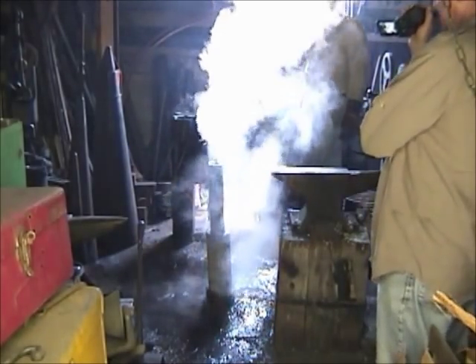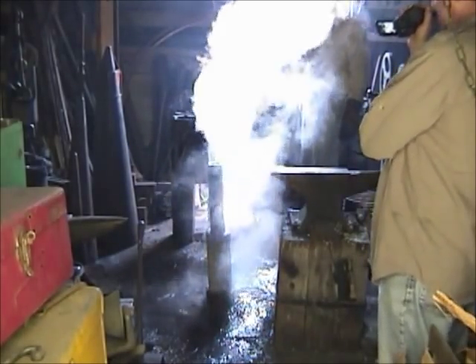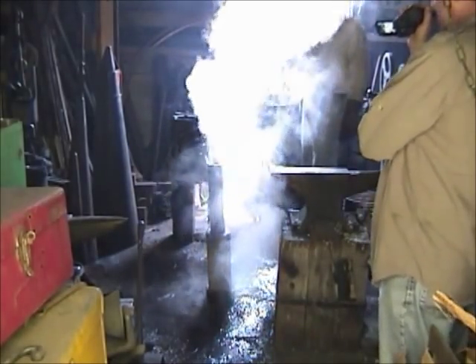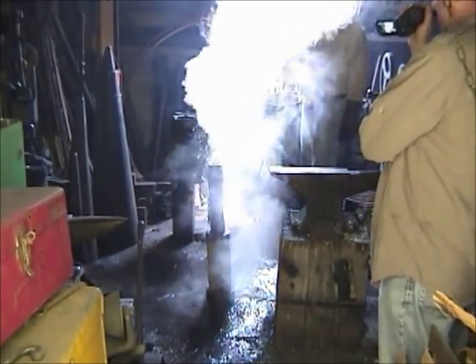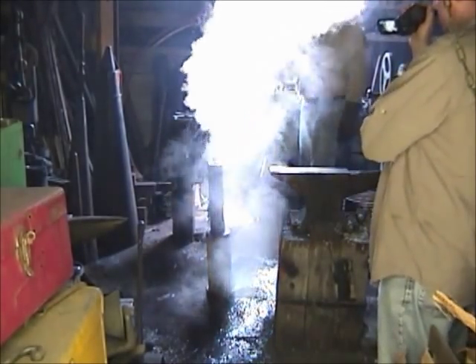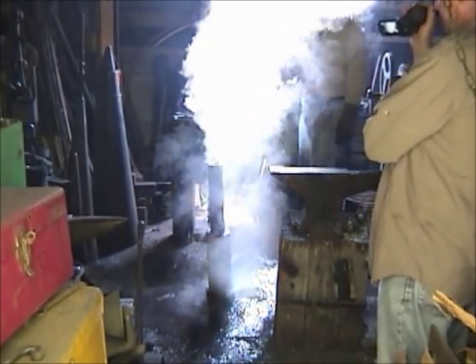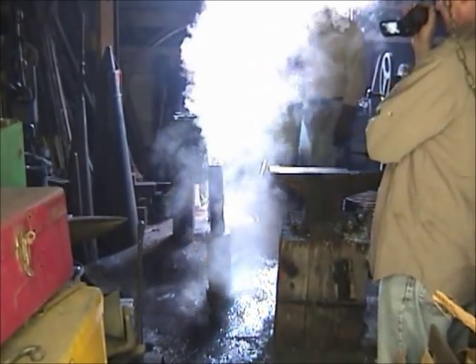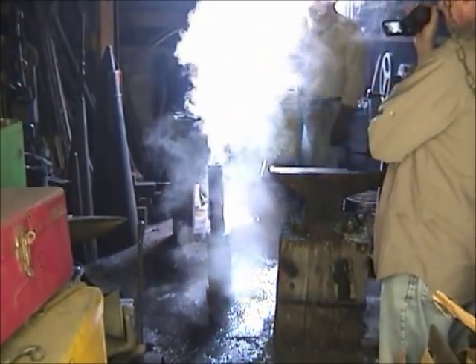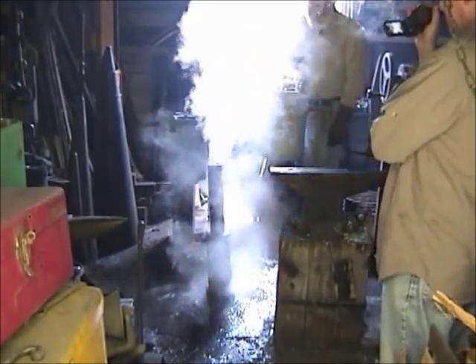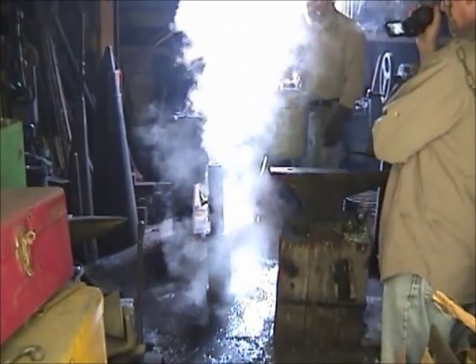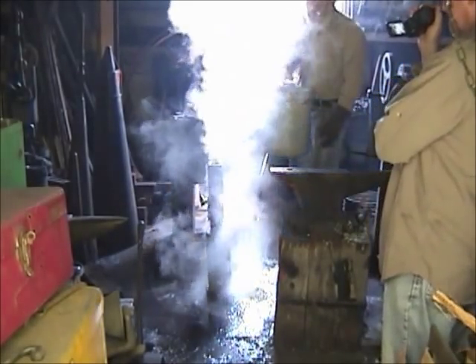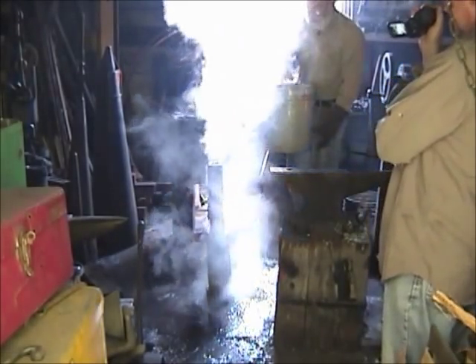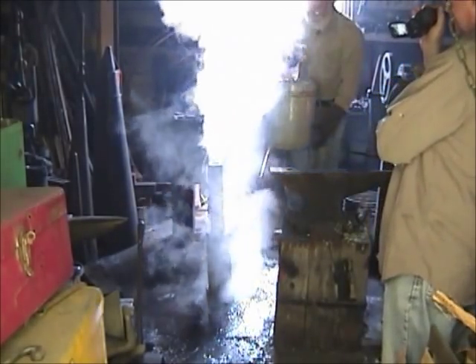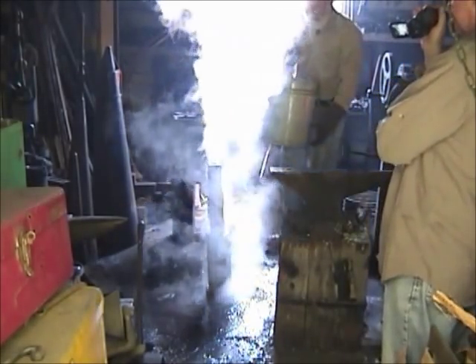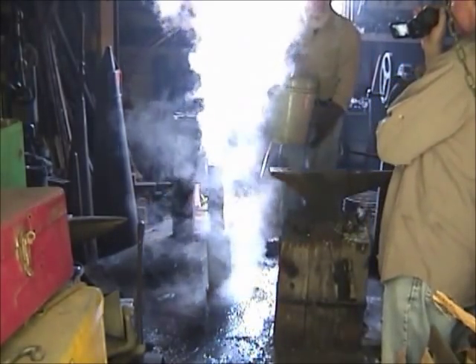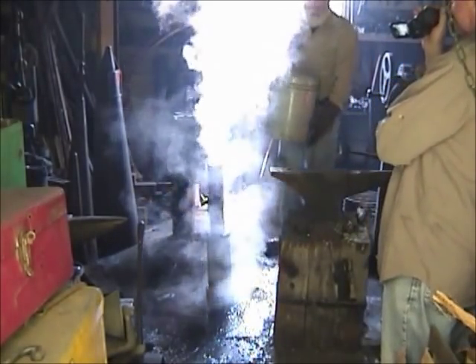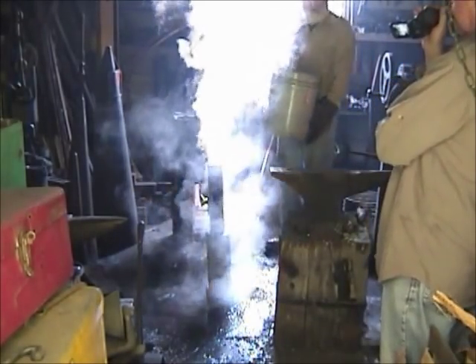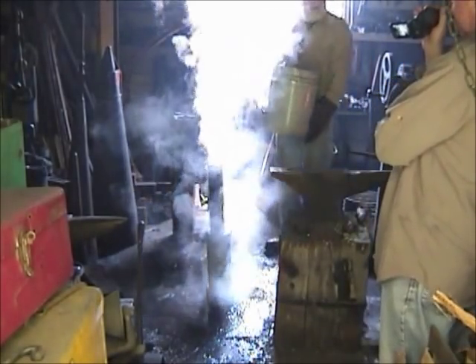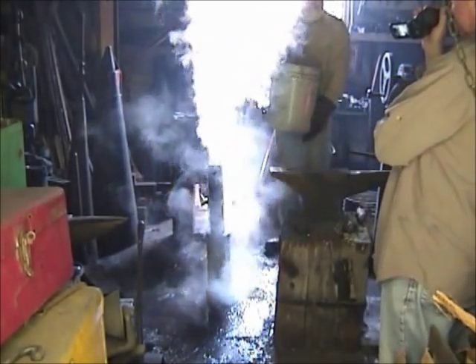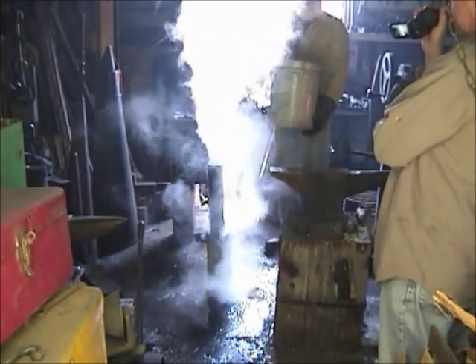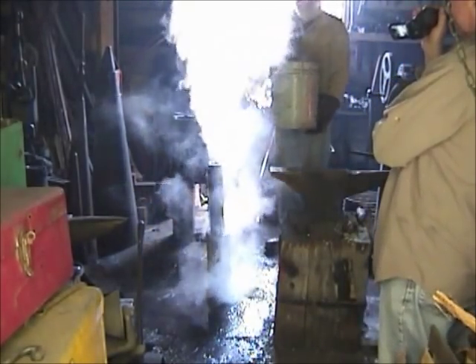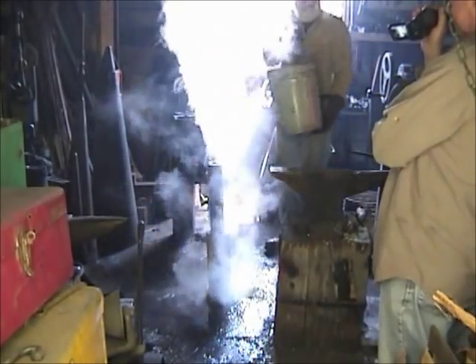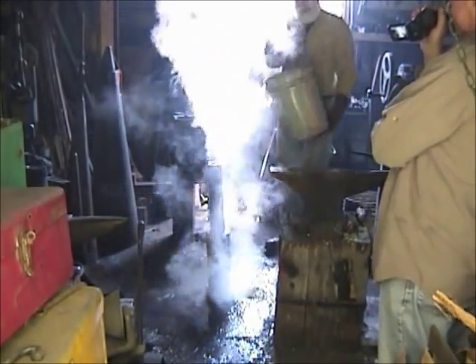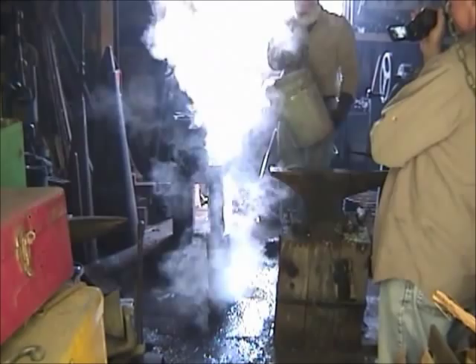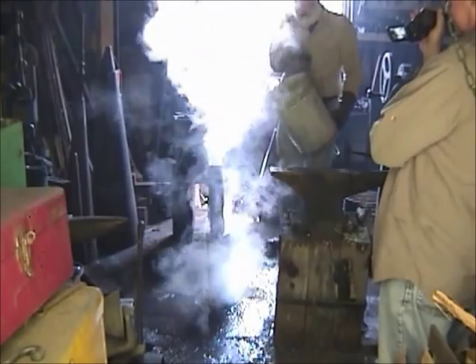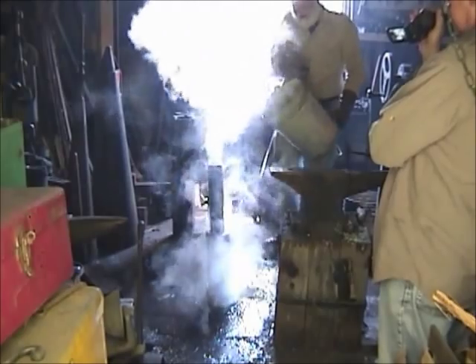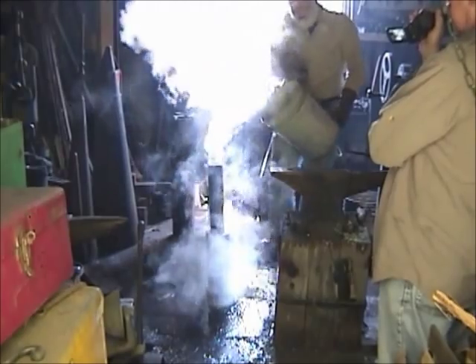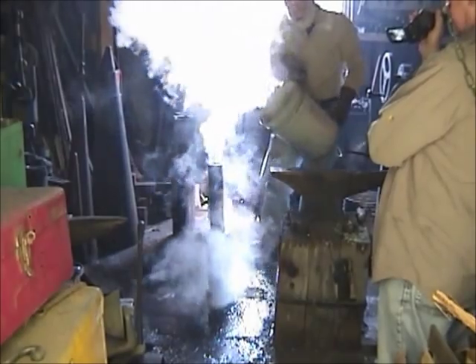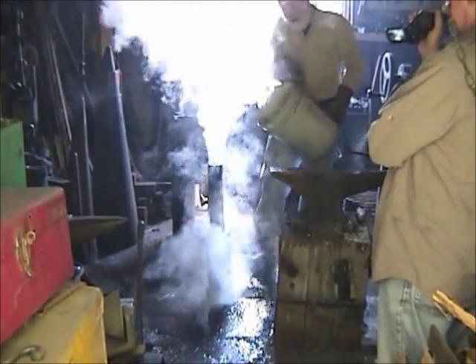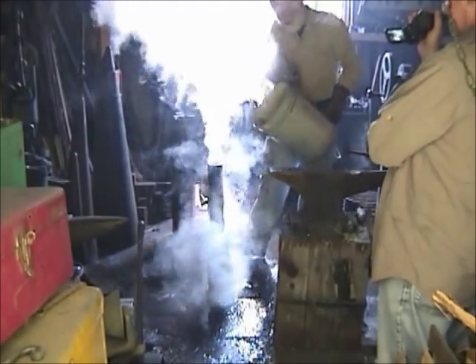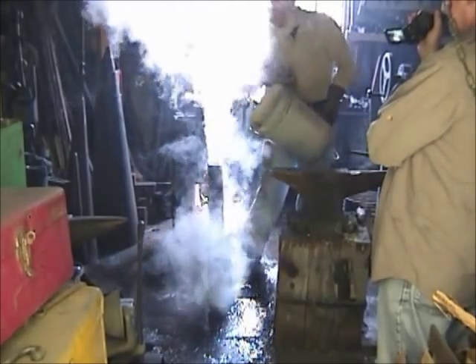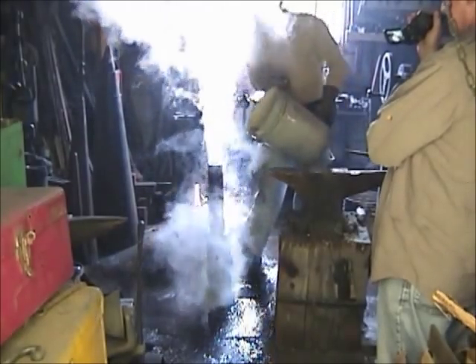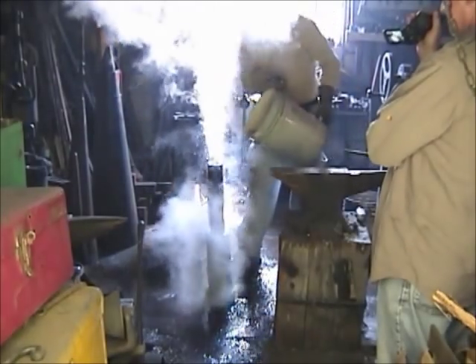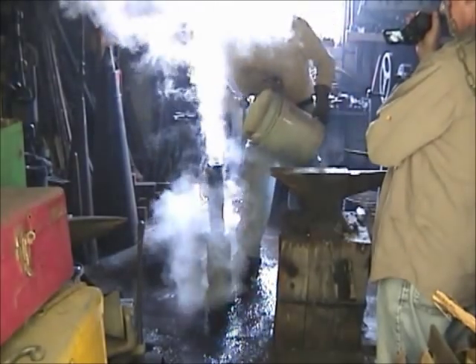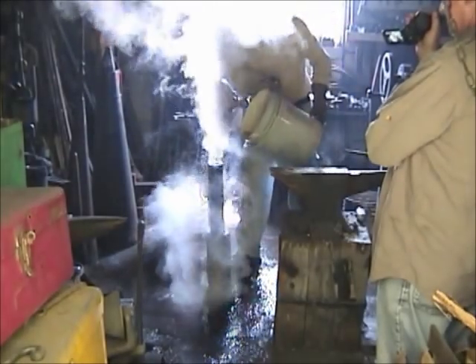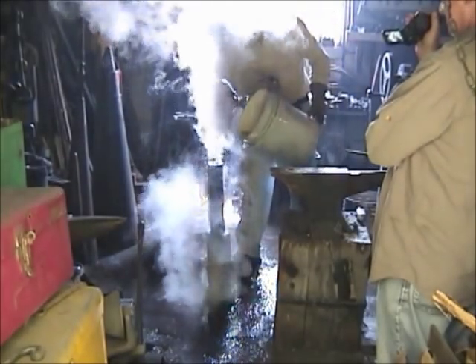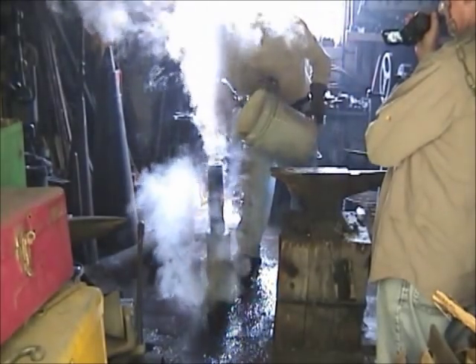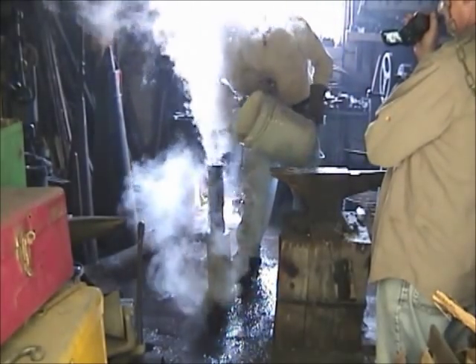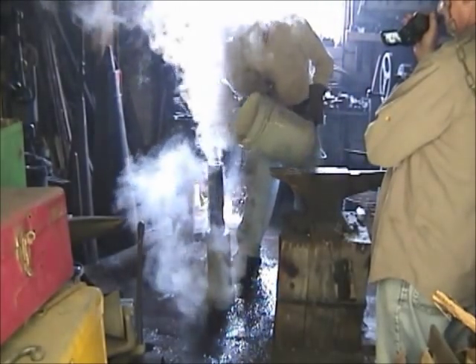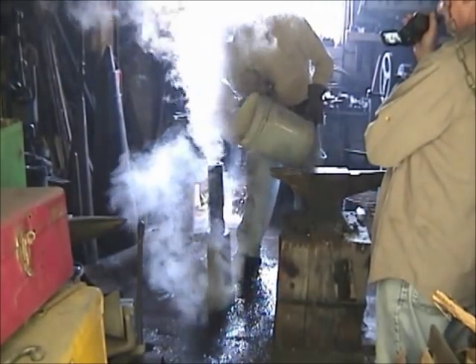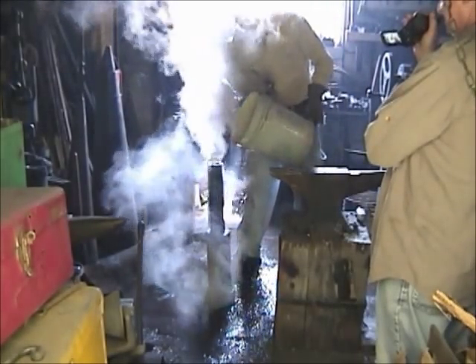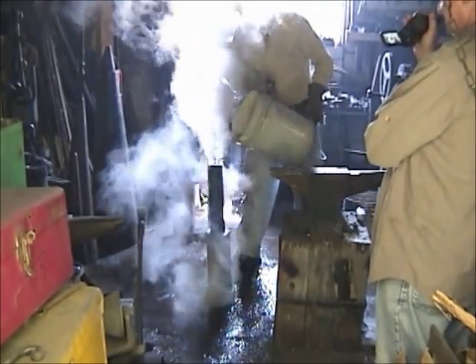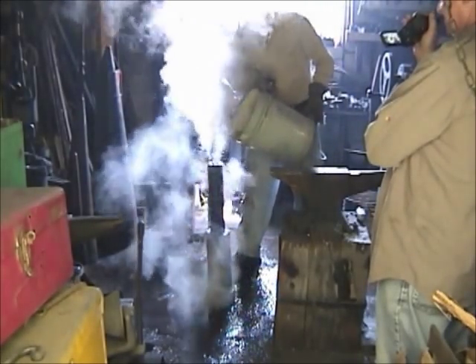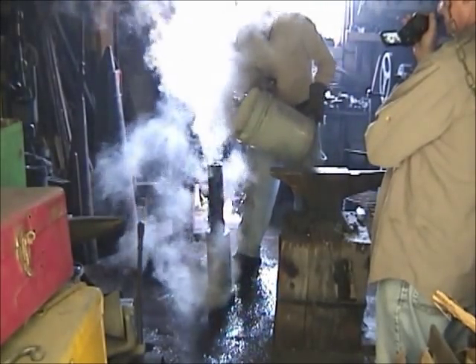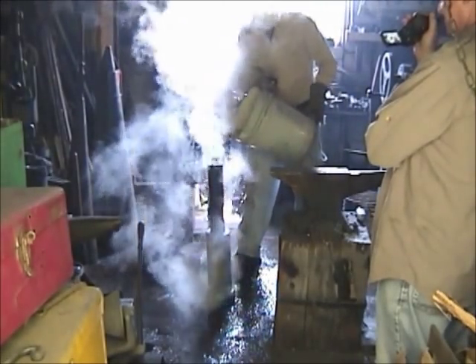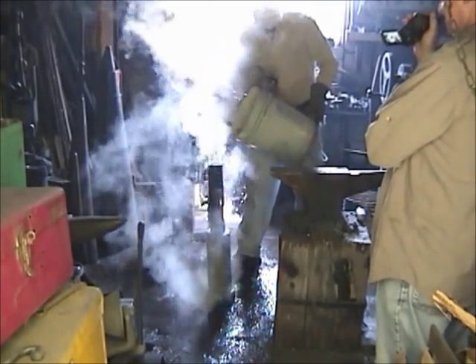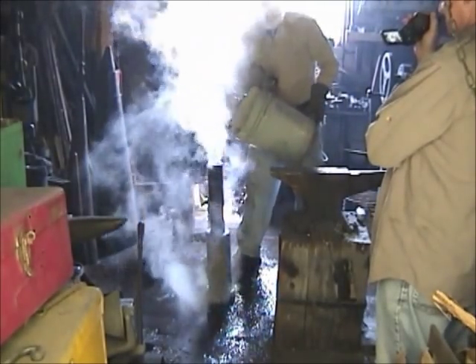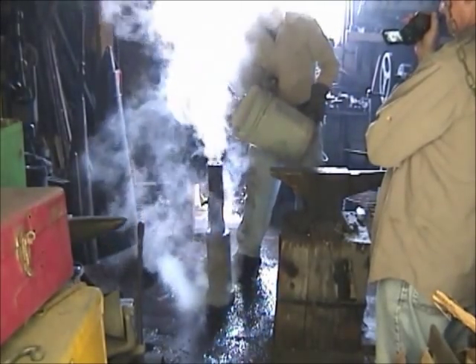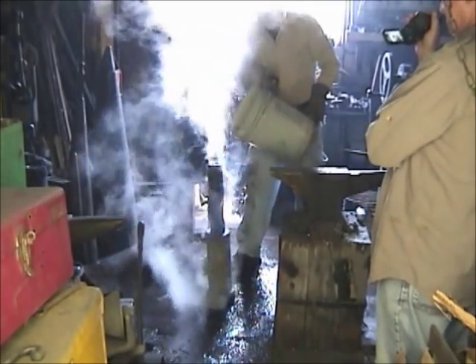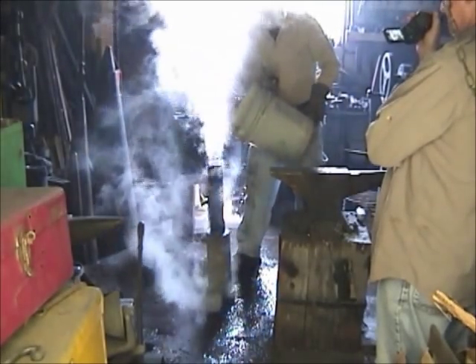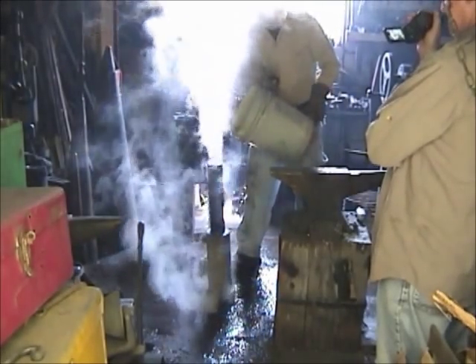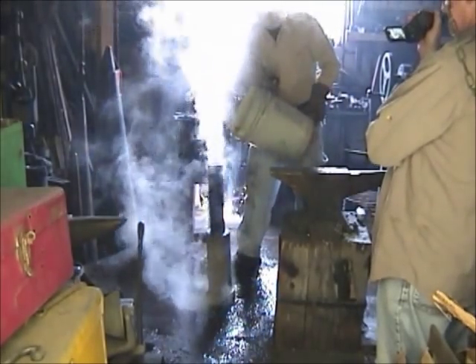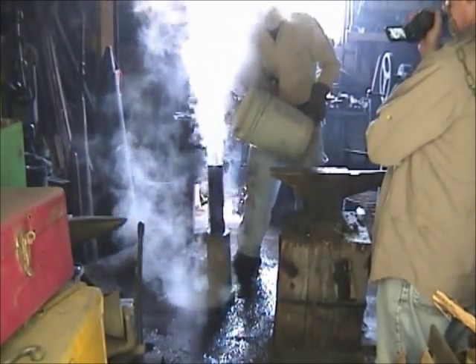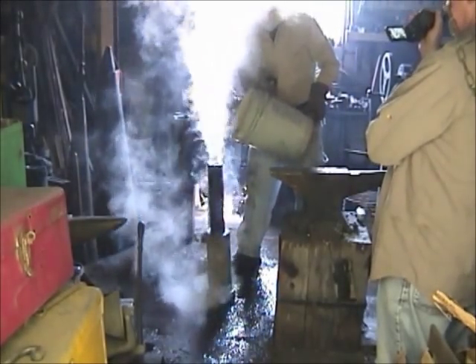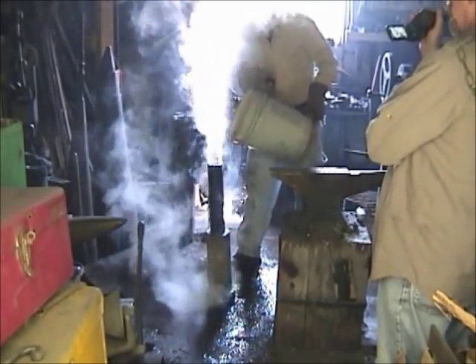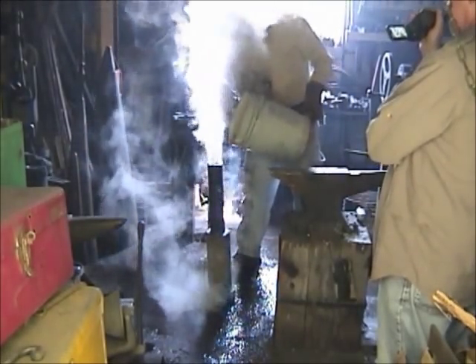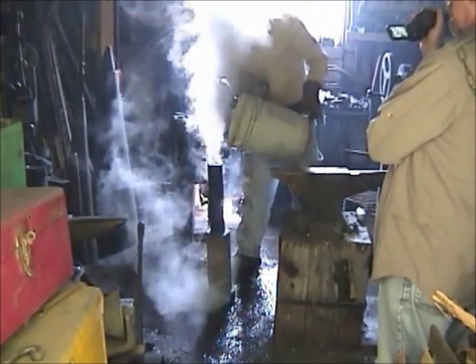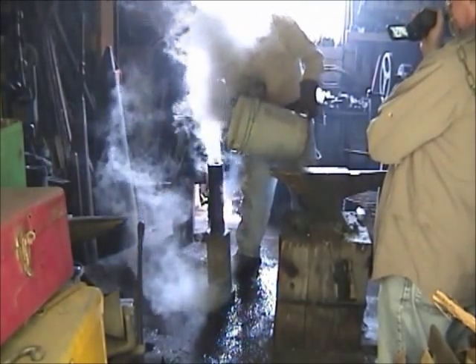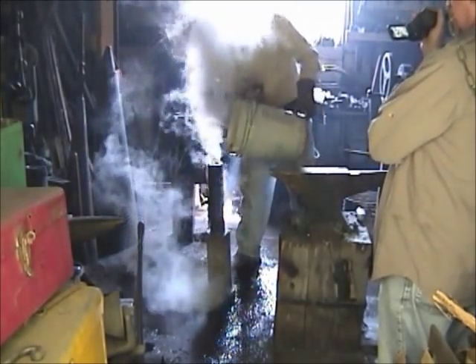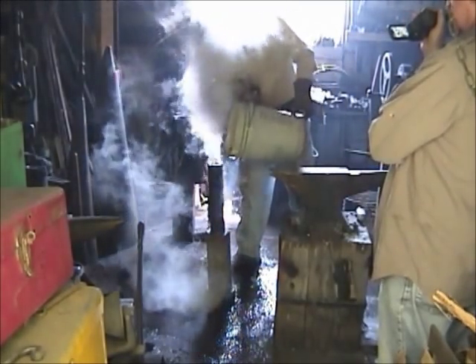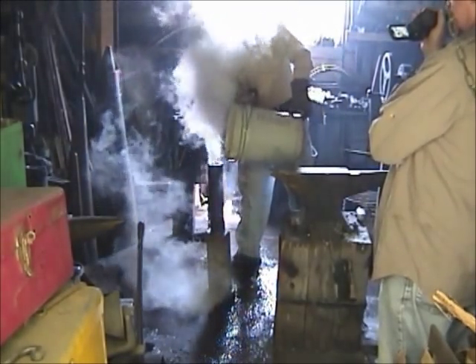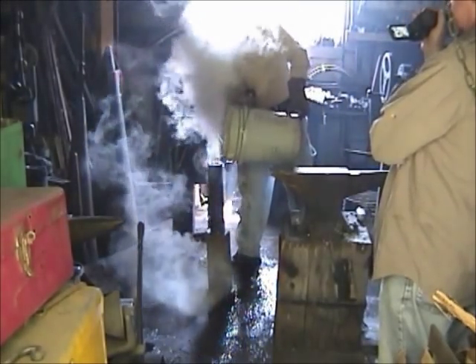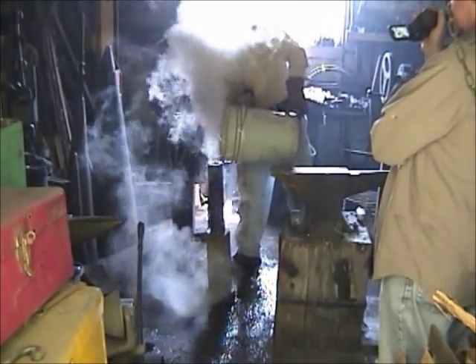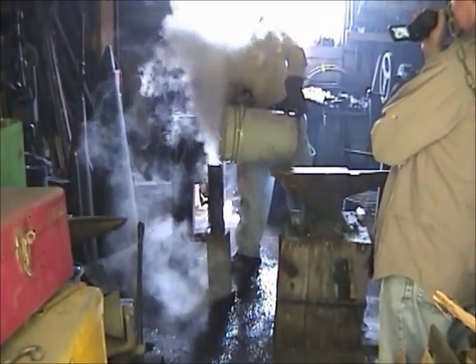That water goes to a violent boil quick, doesn't it? Well, there's about 40 pounds of 1,000 degree metal here.